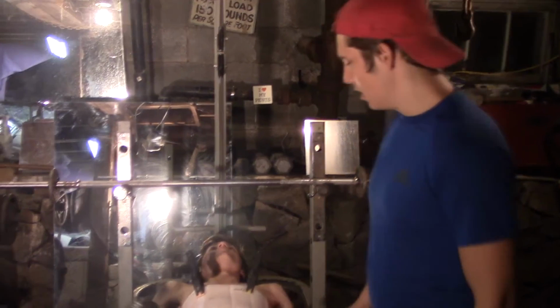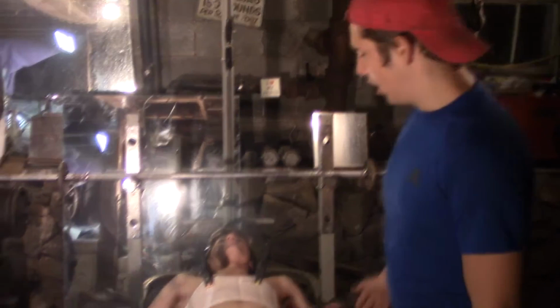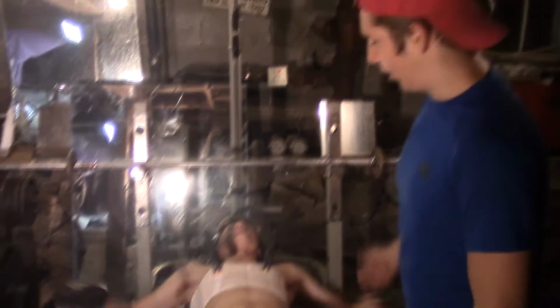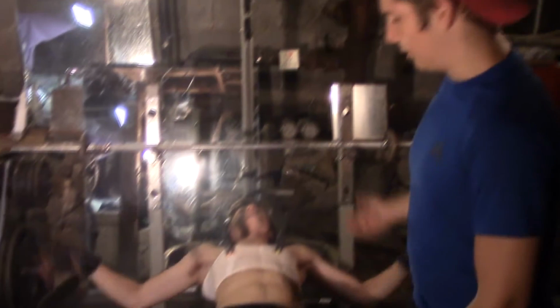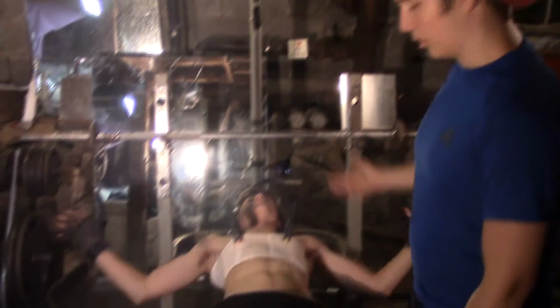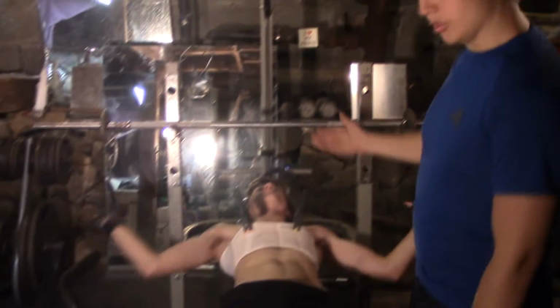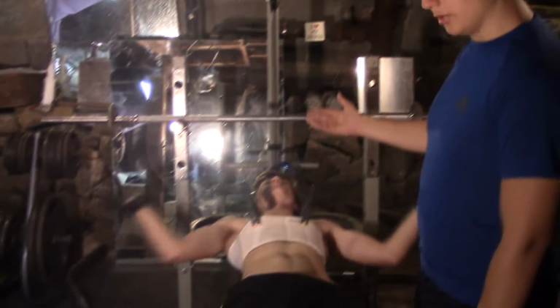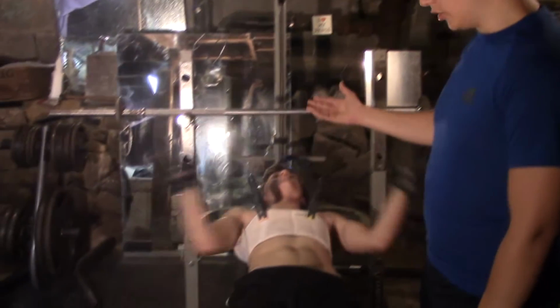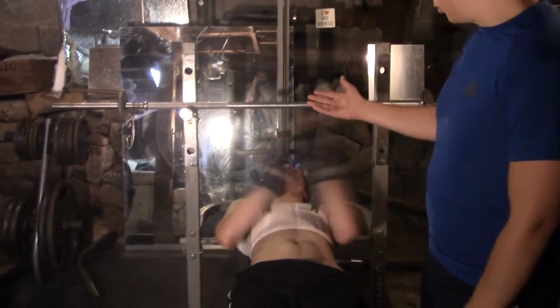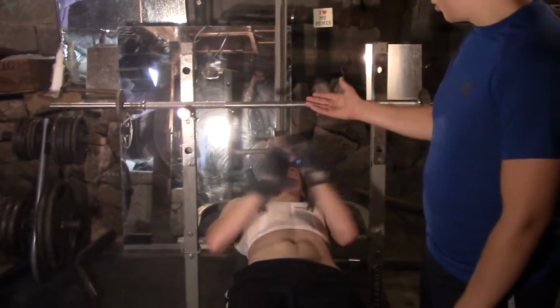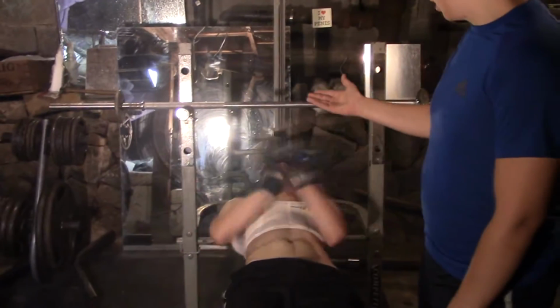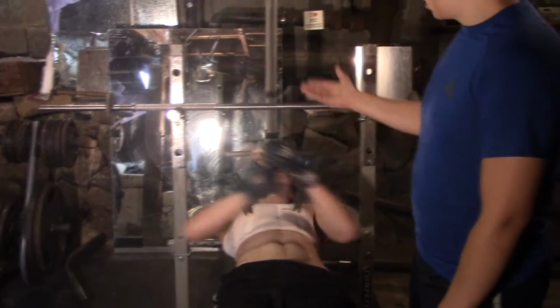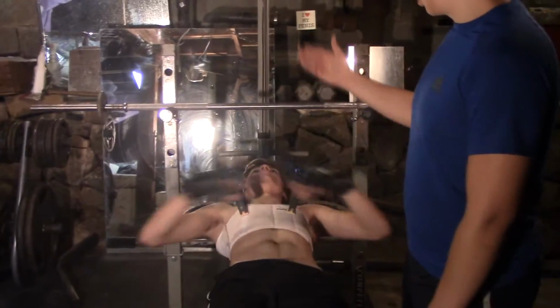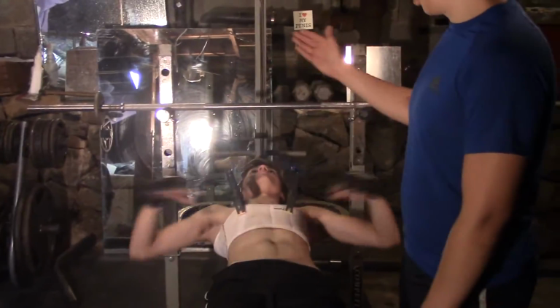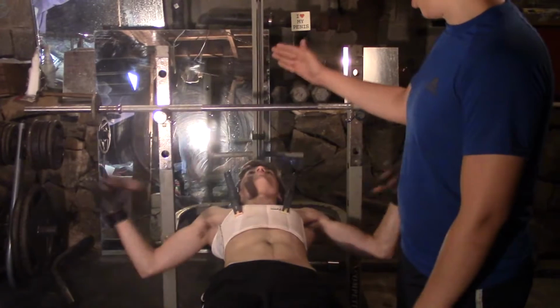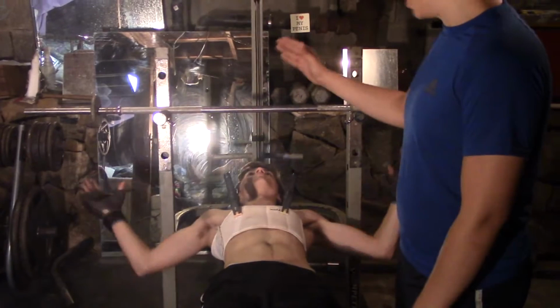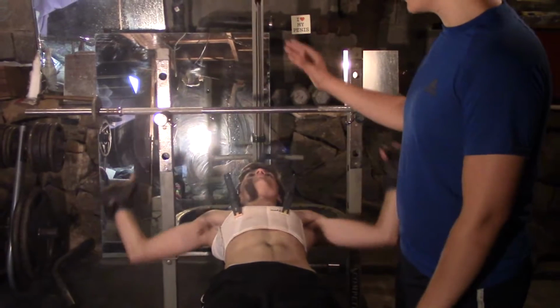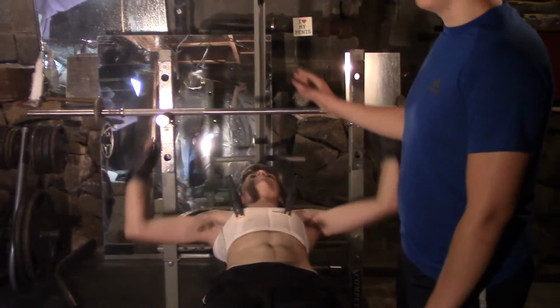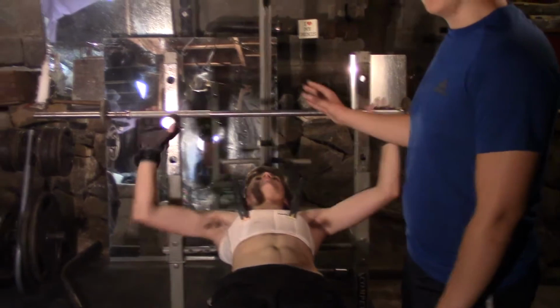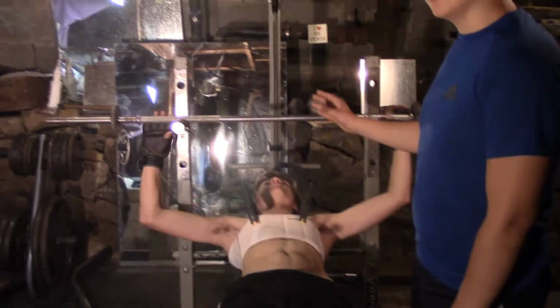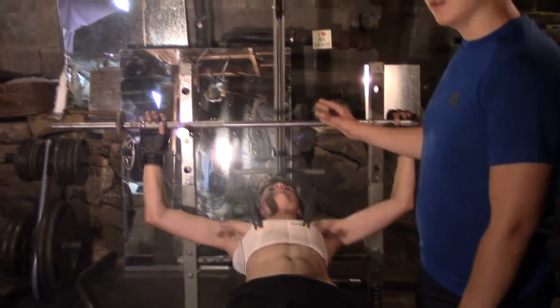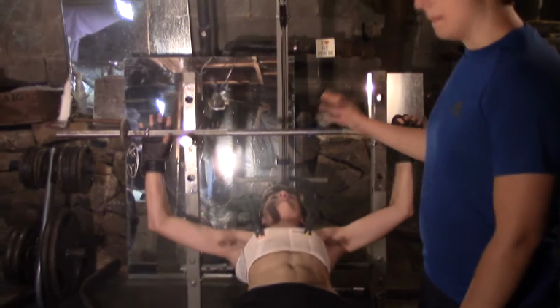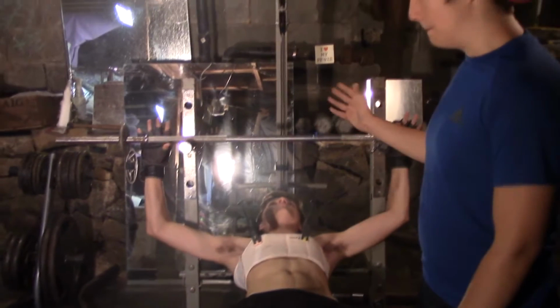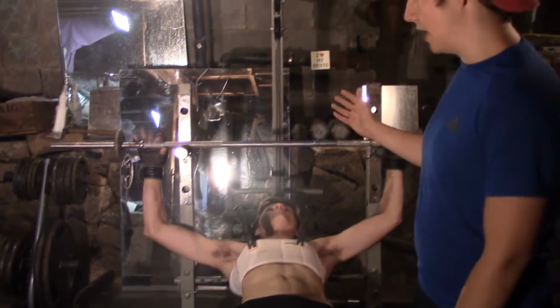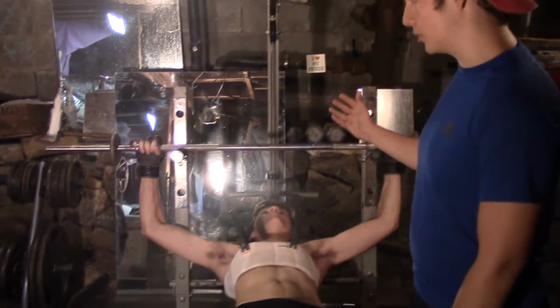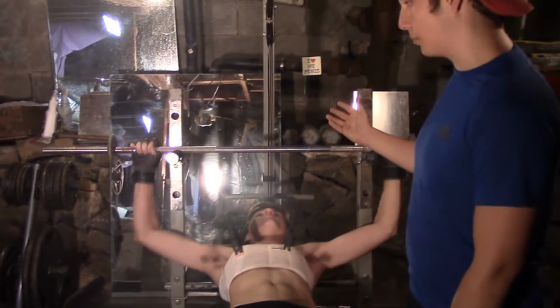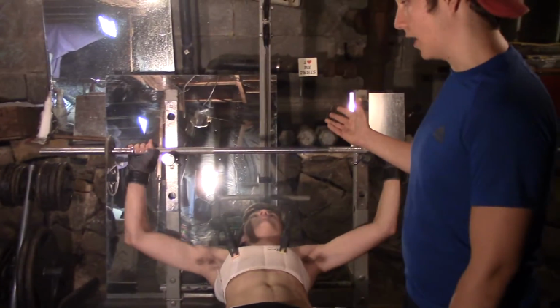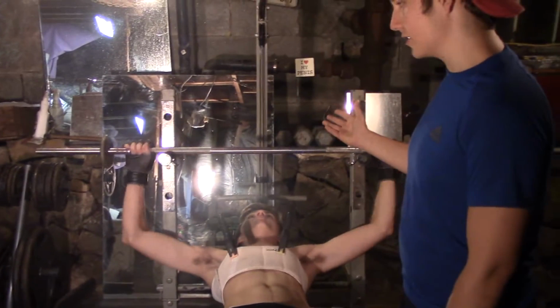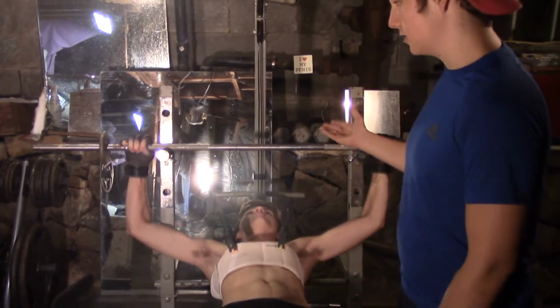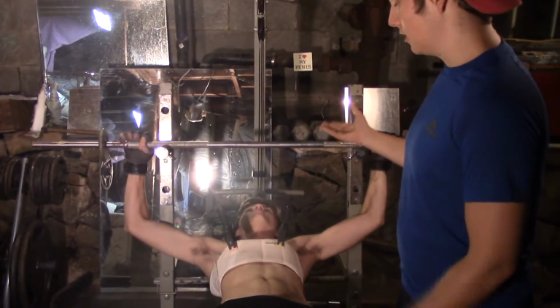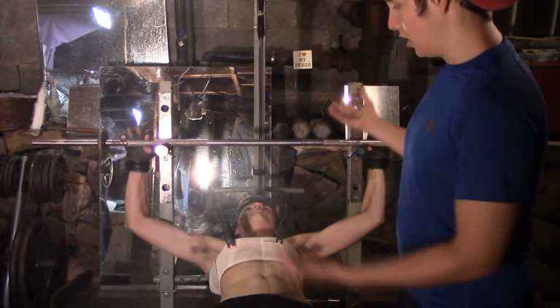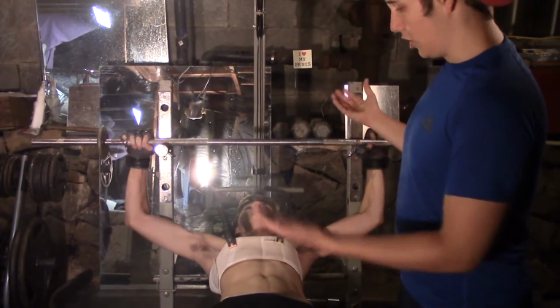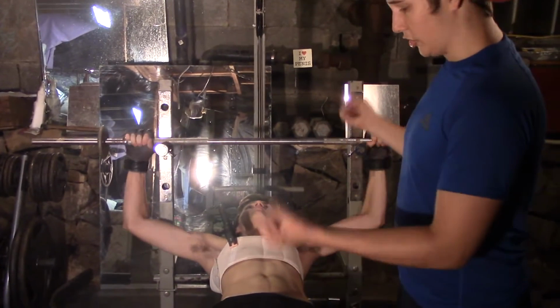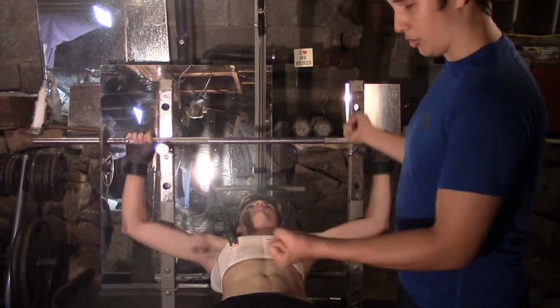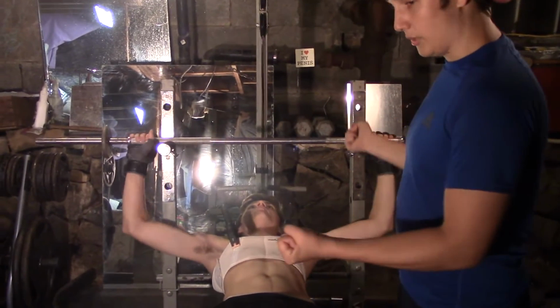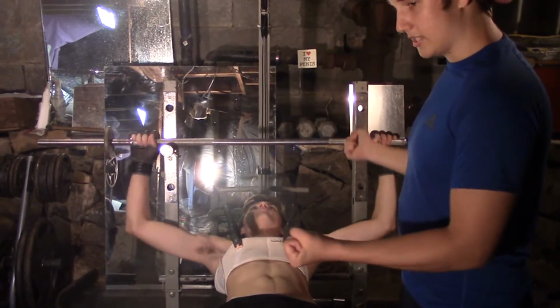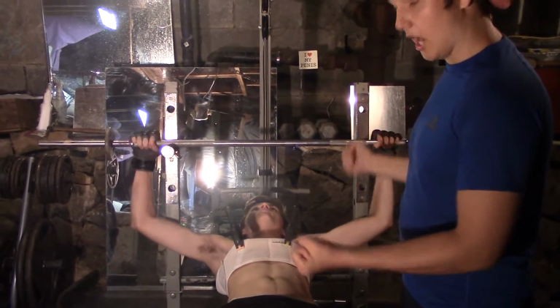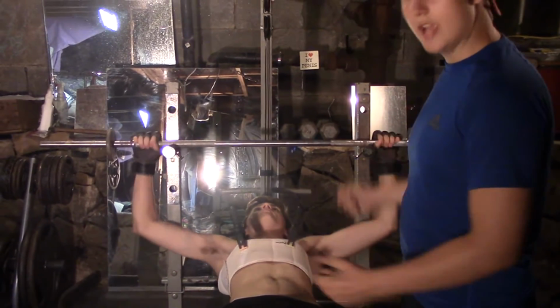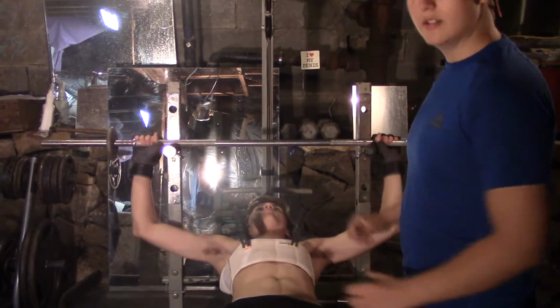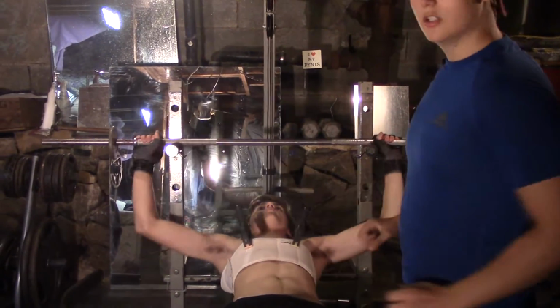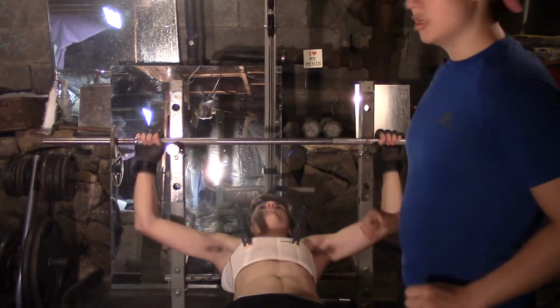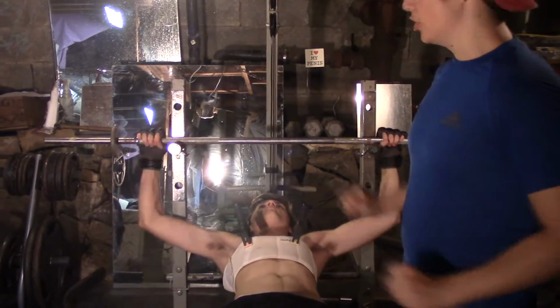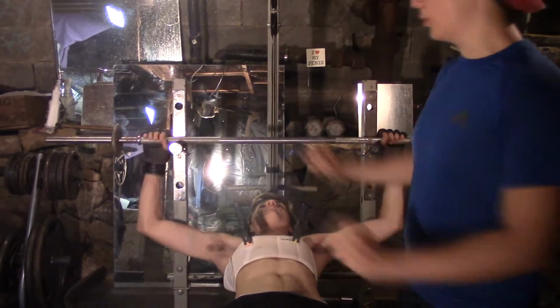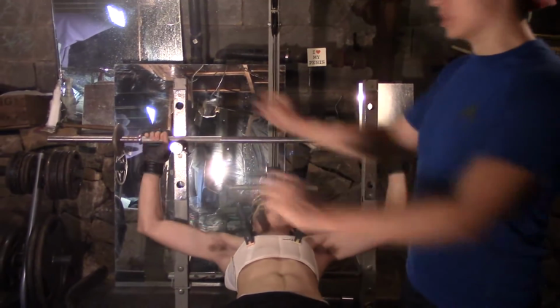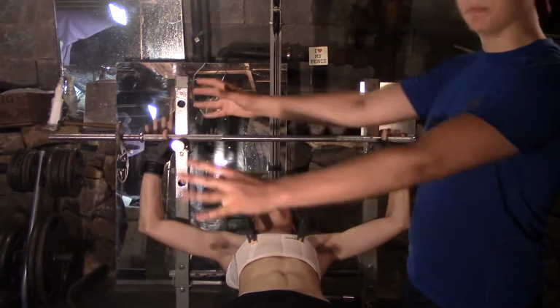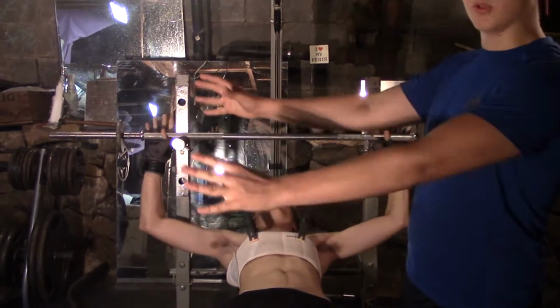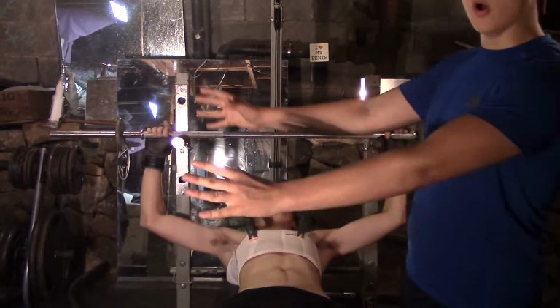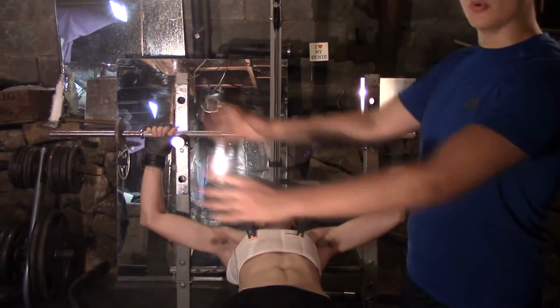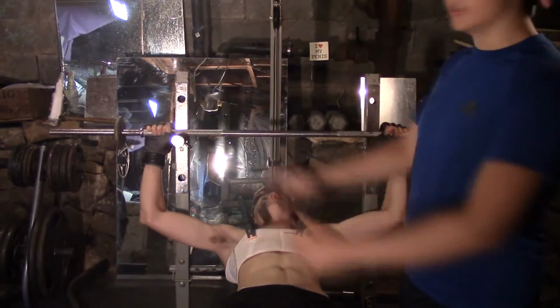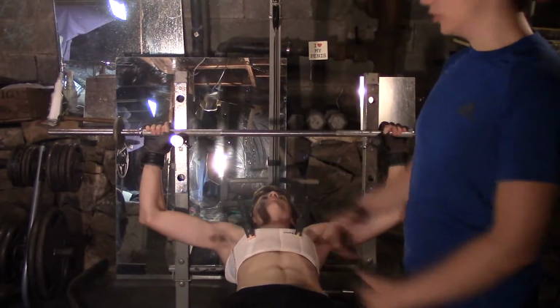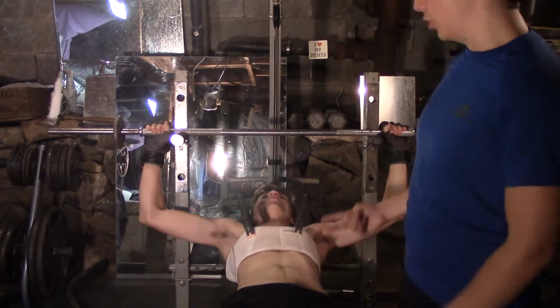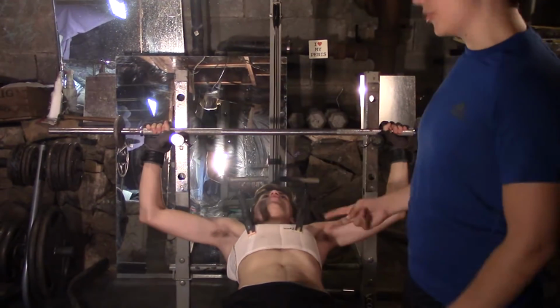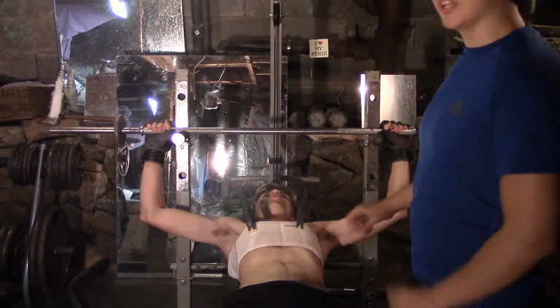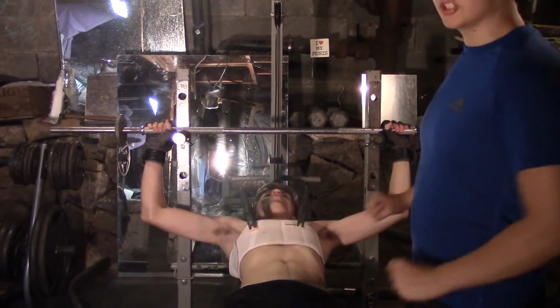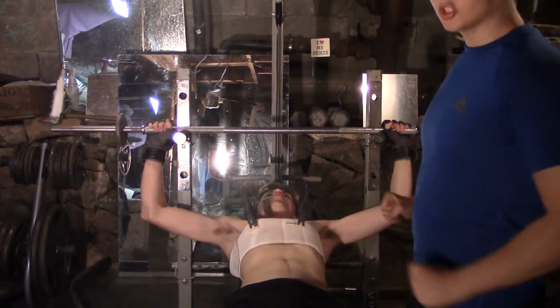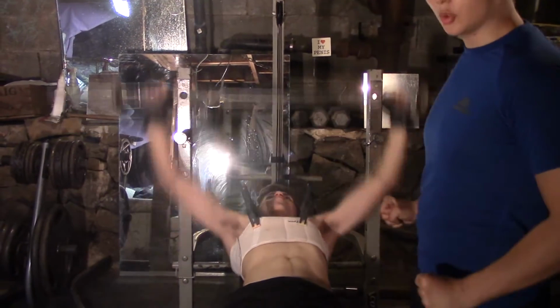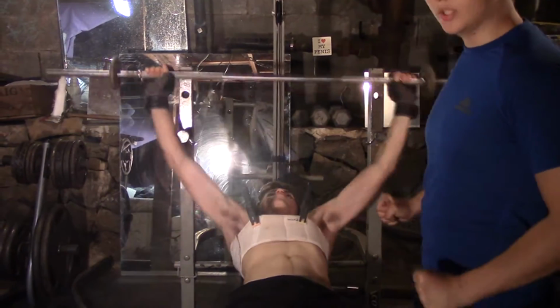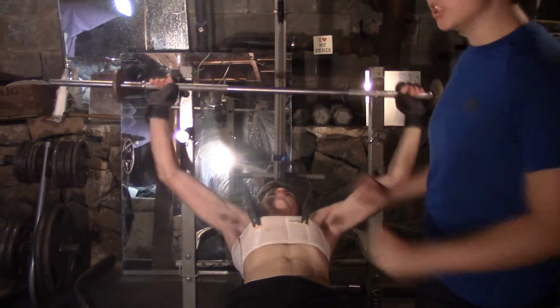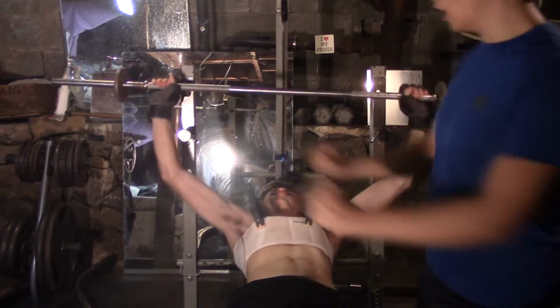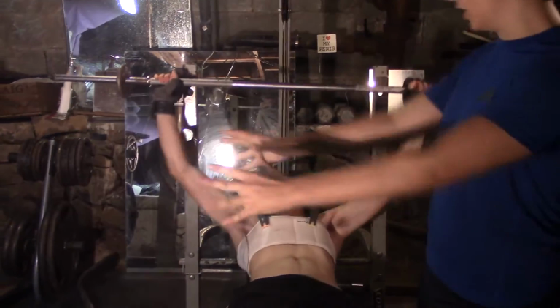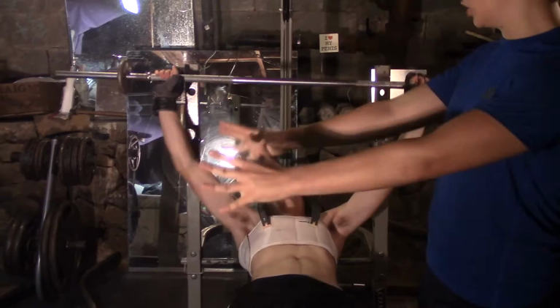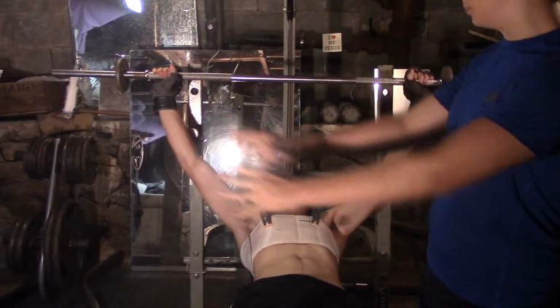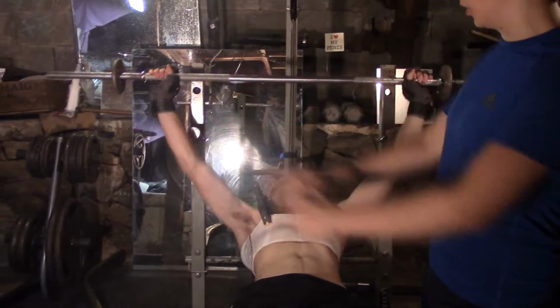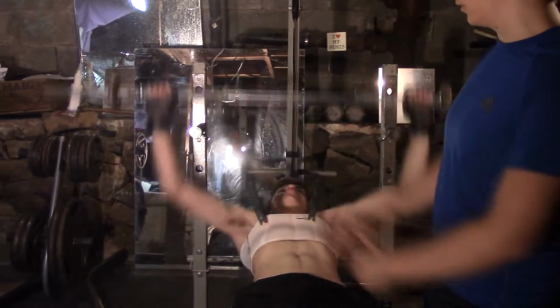We're going to do the CrossFit bench press. Two things: you squeeze tight, you explode.